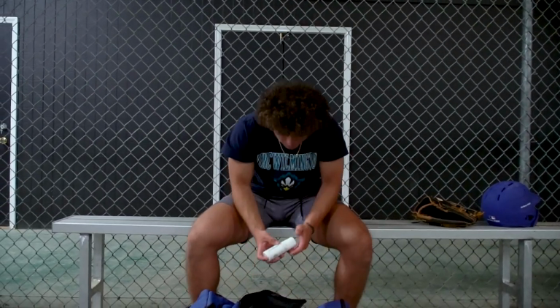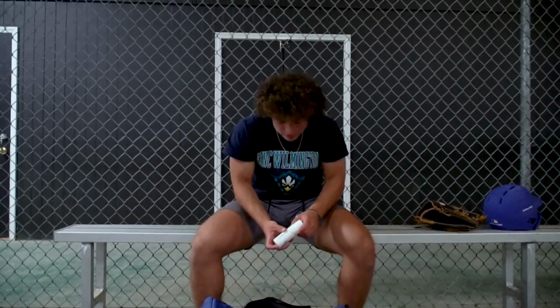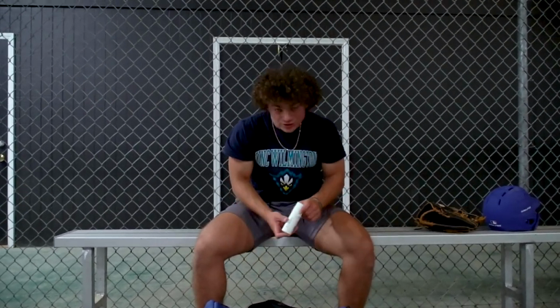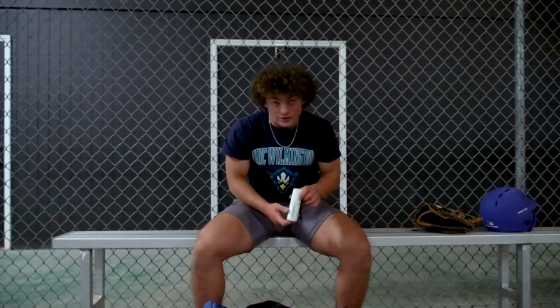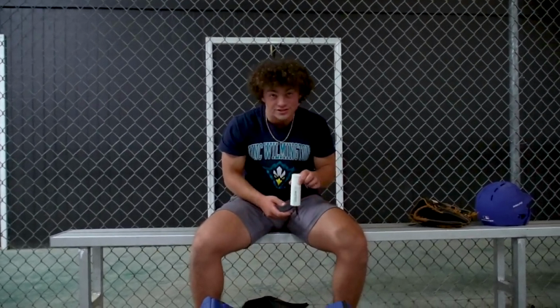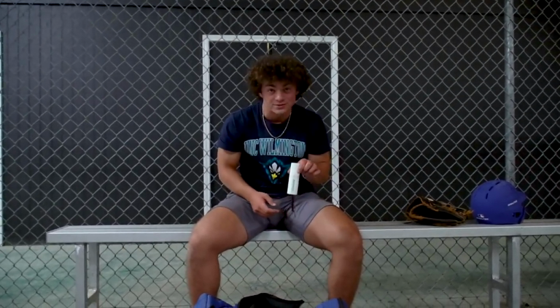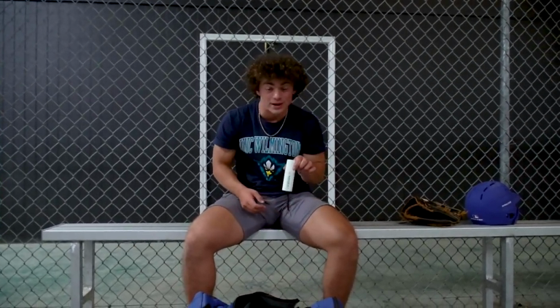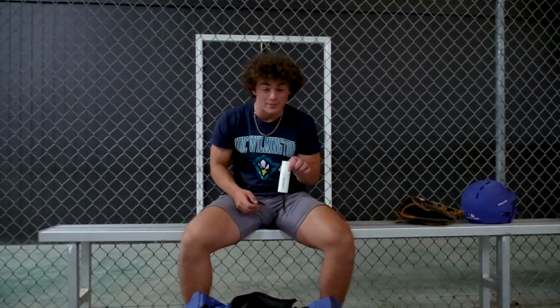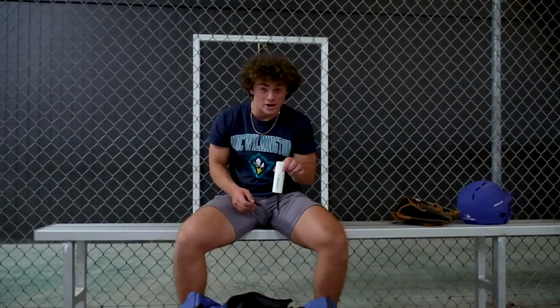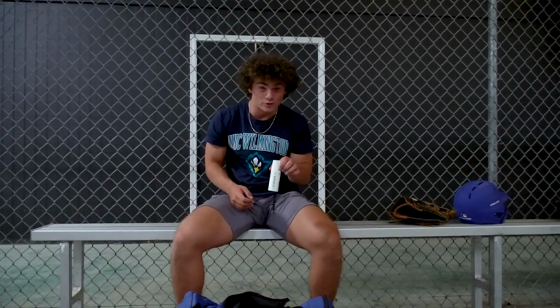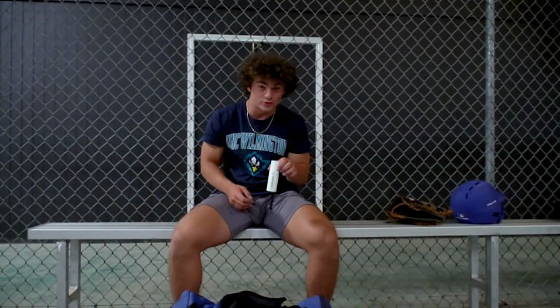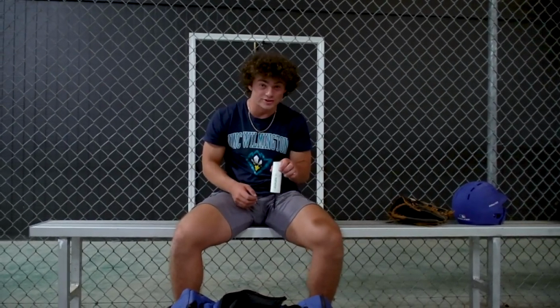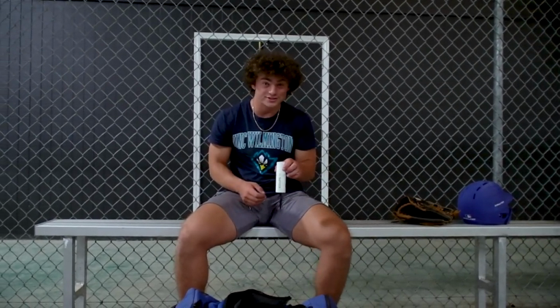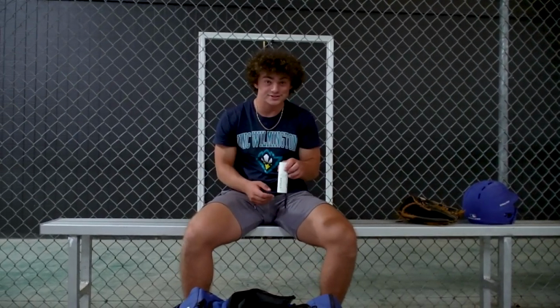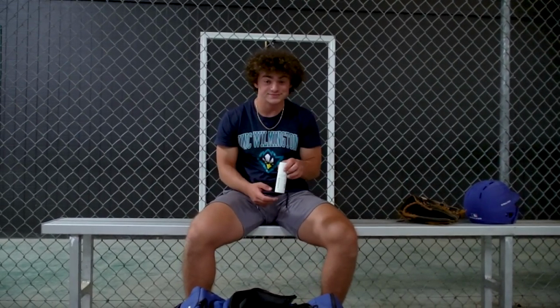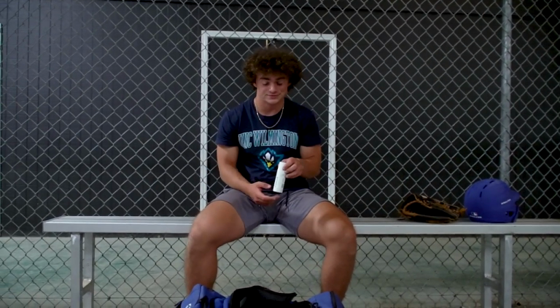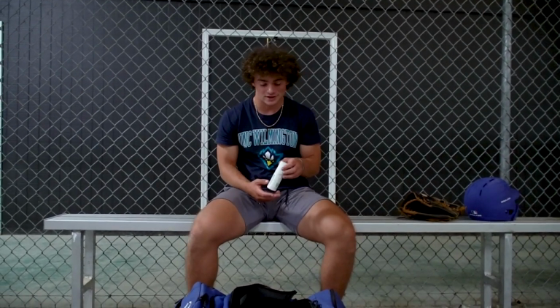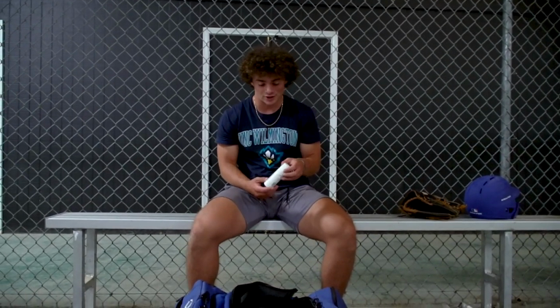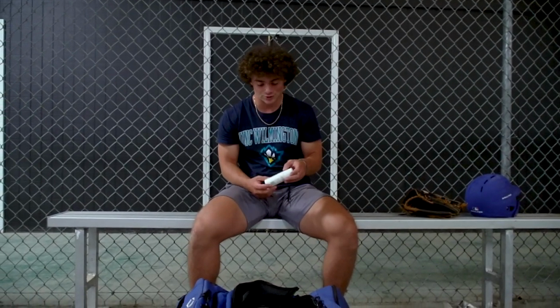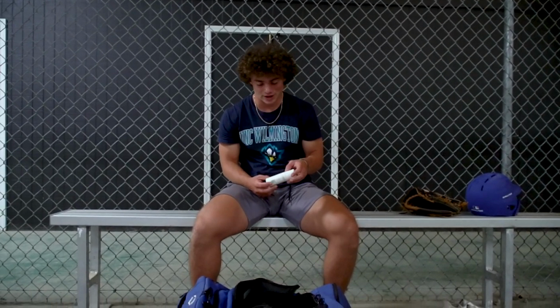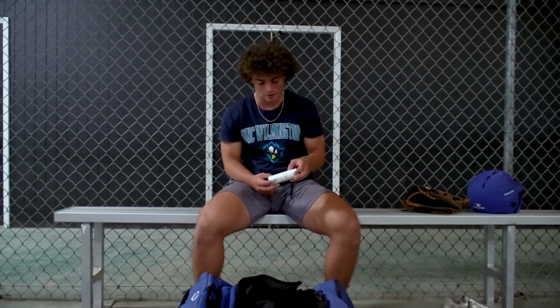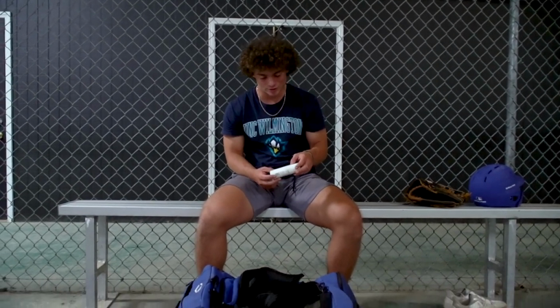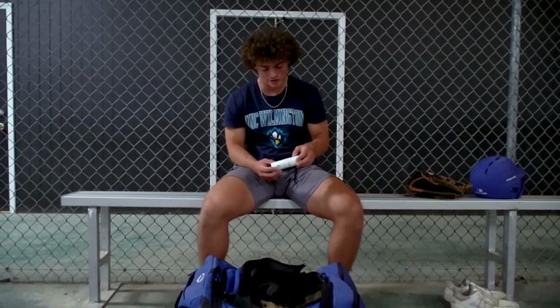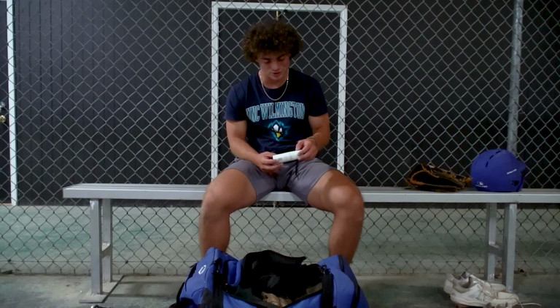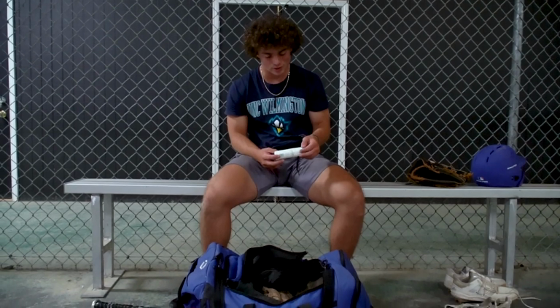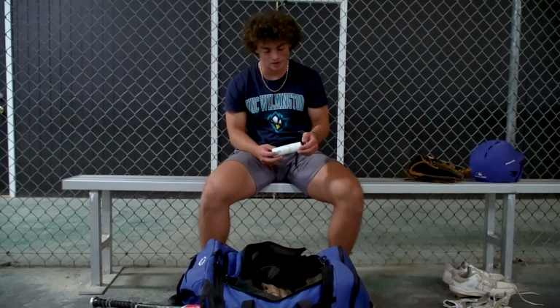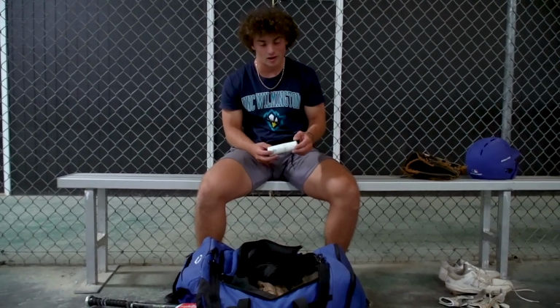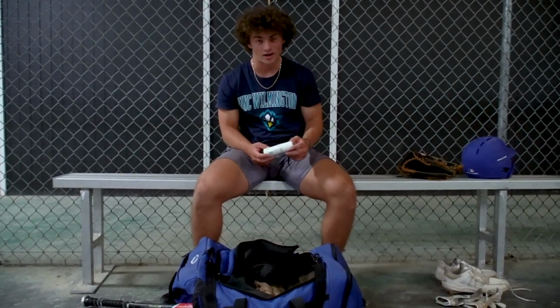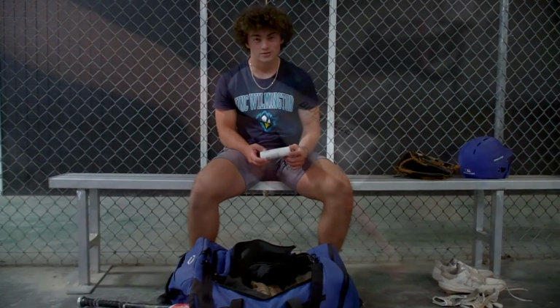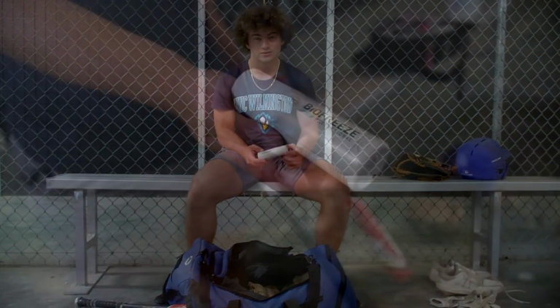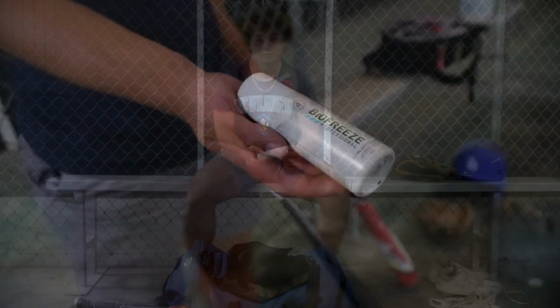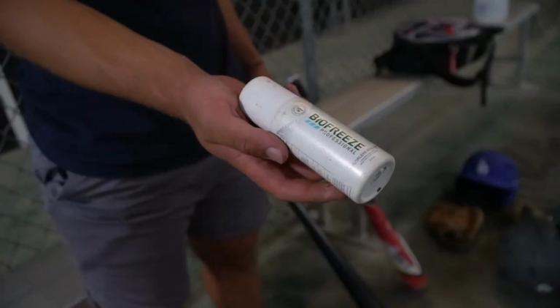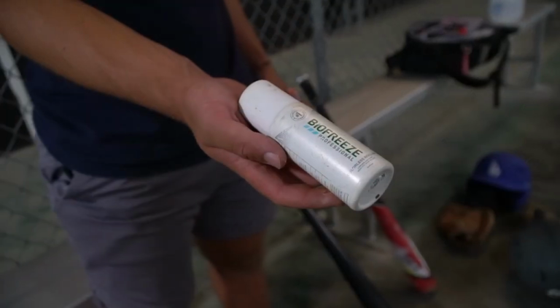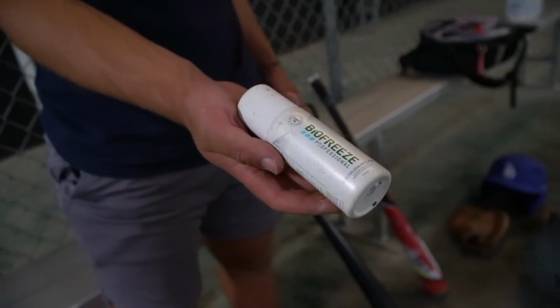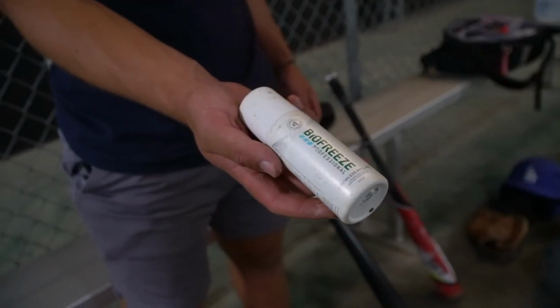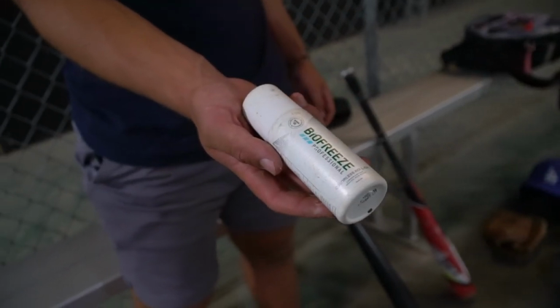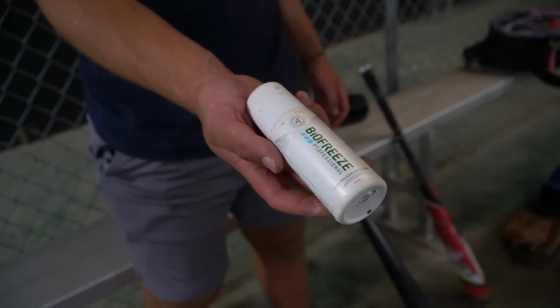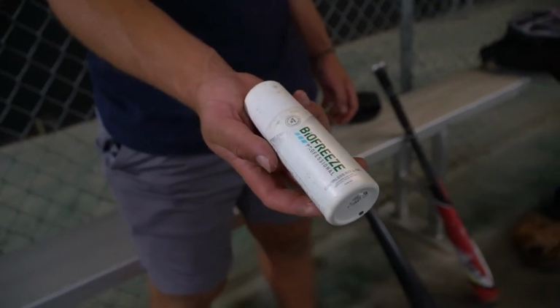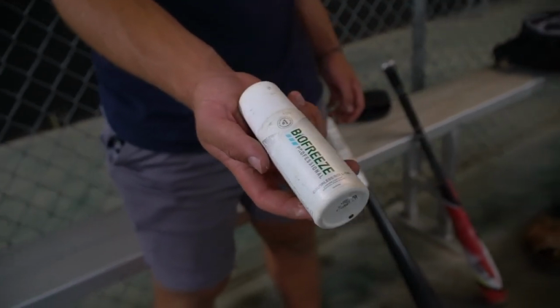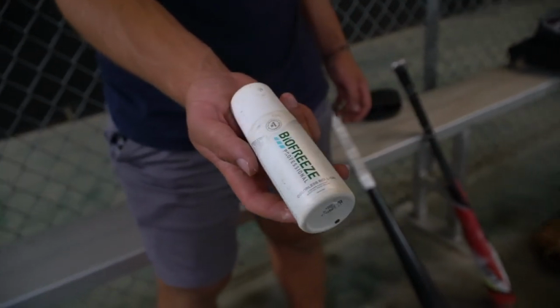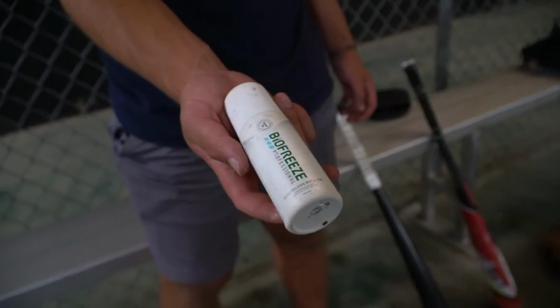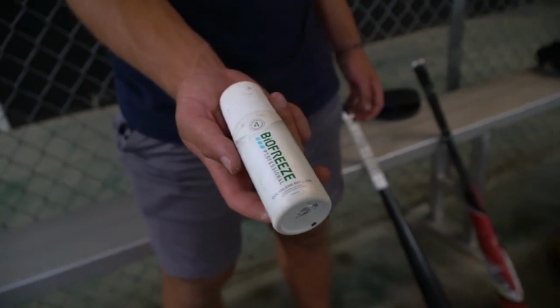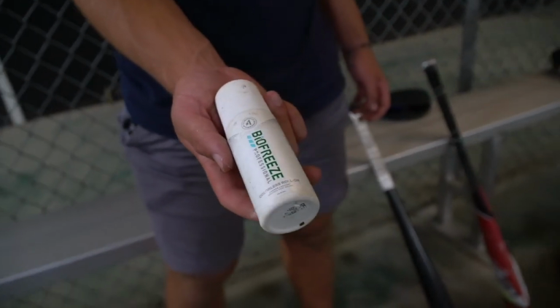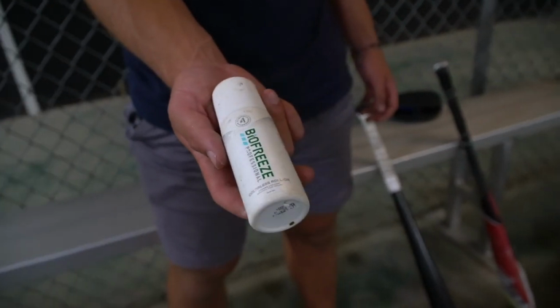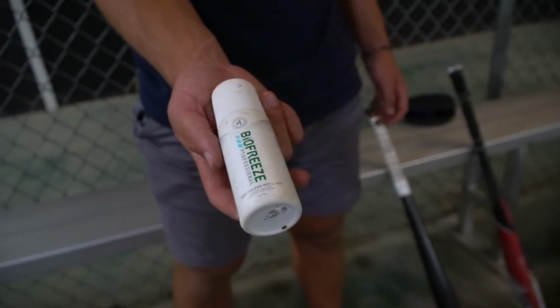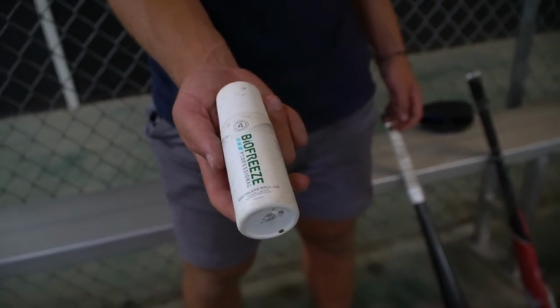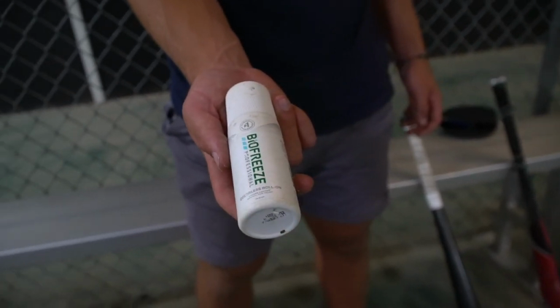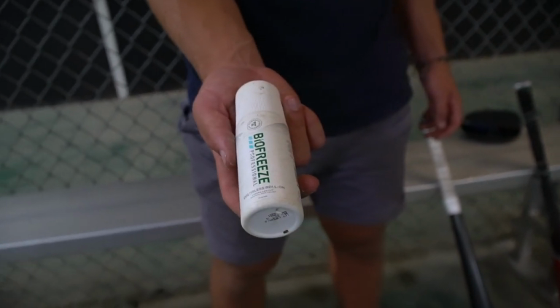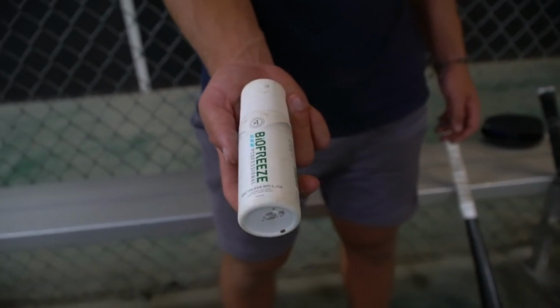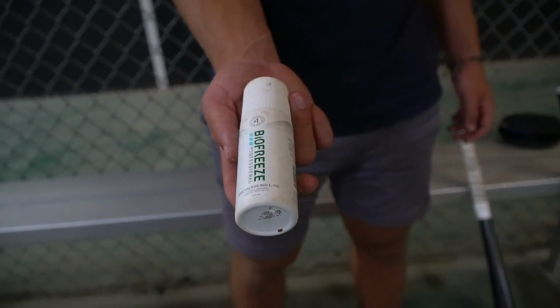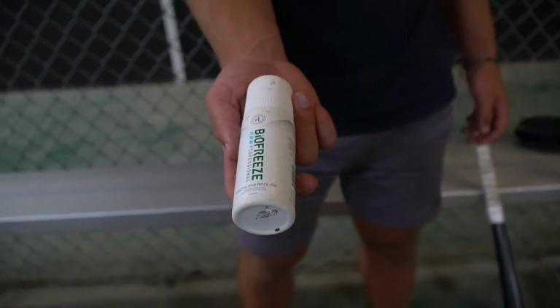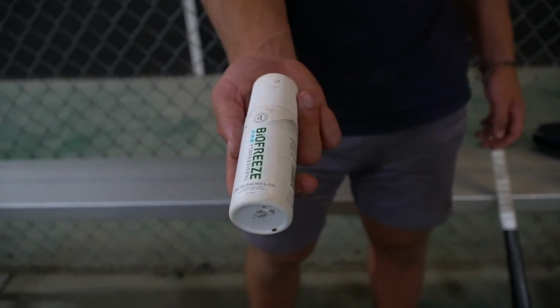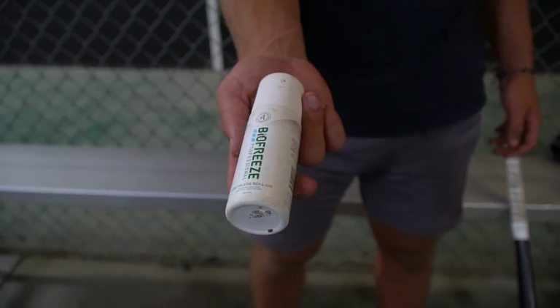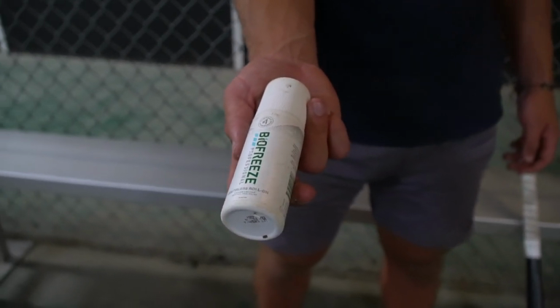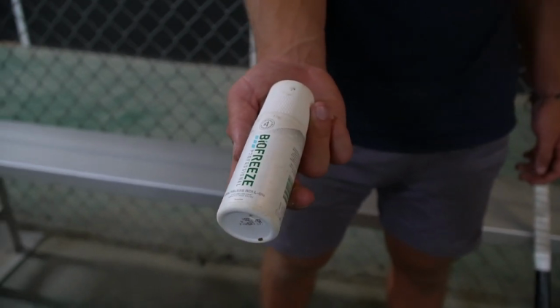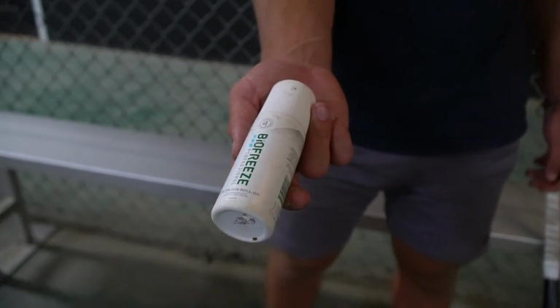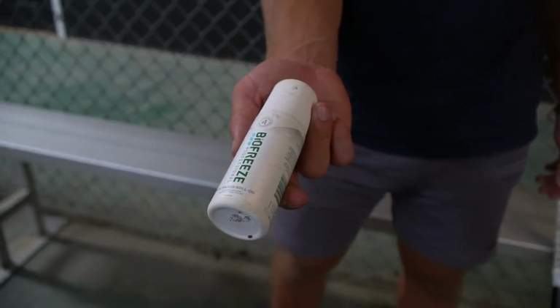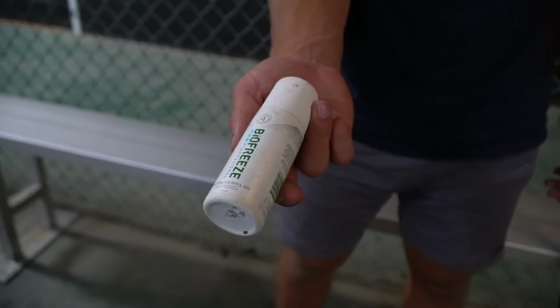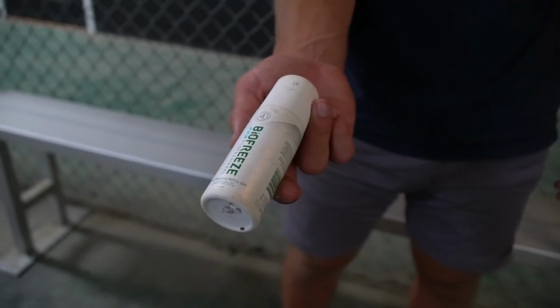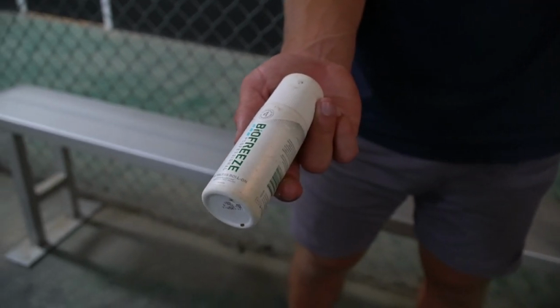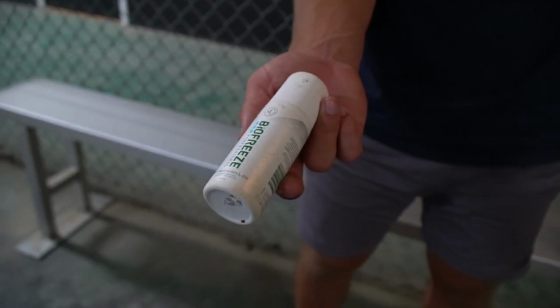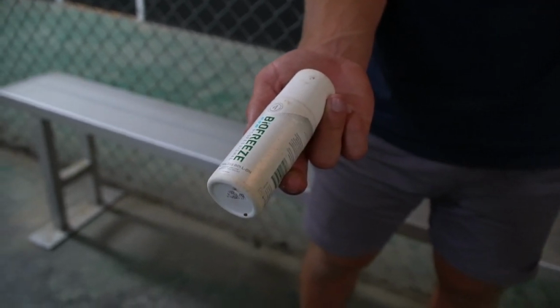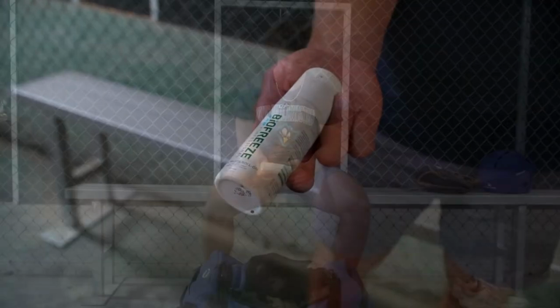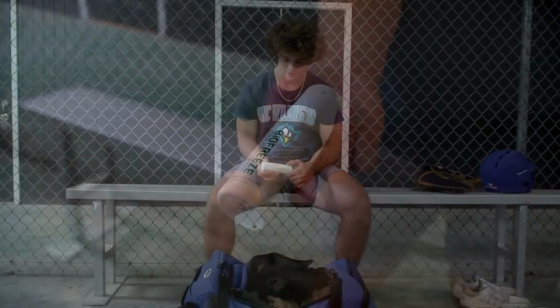This is my Biofreeze. I use Biofreeze quite a lot when things are feeling a little tight or hurt a little bit.